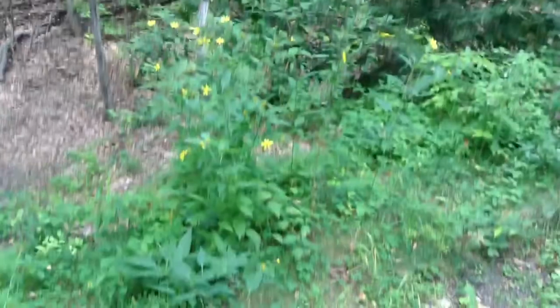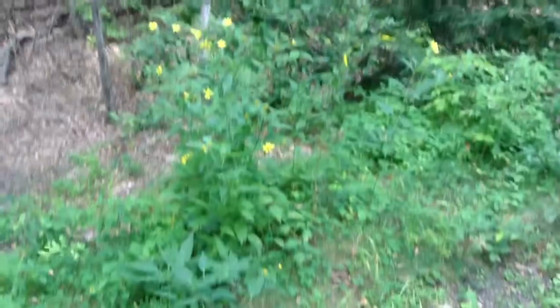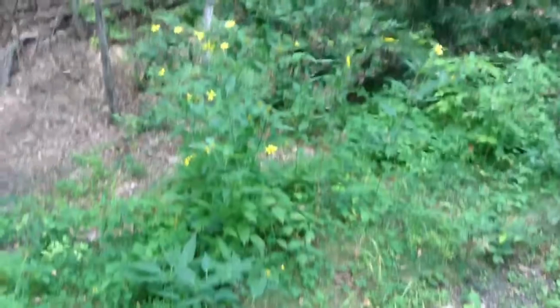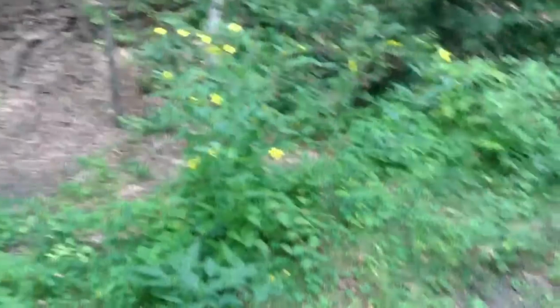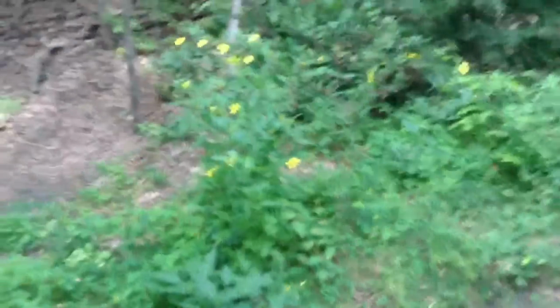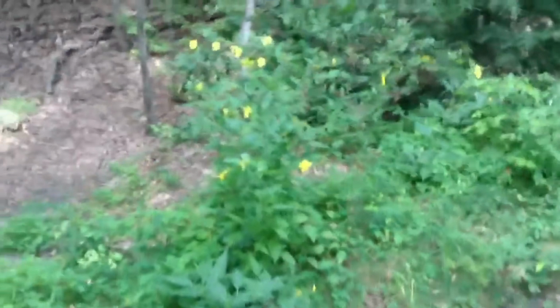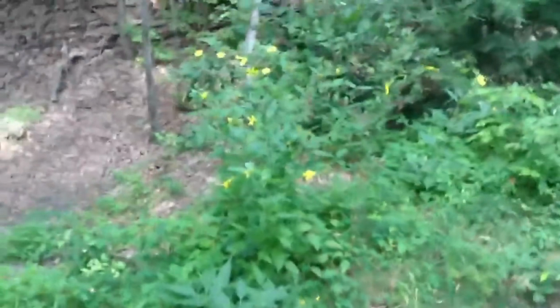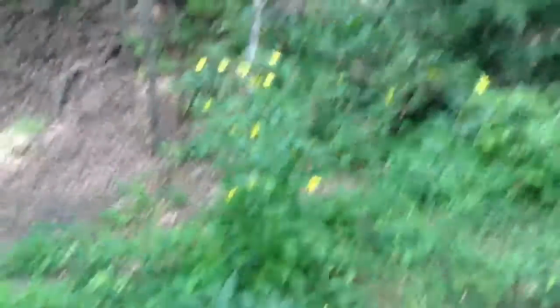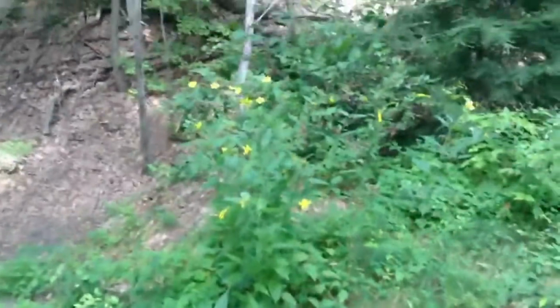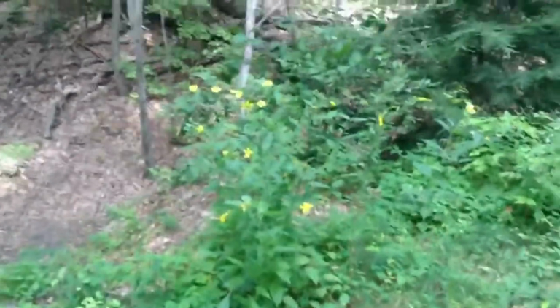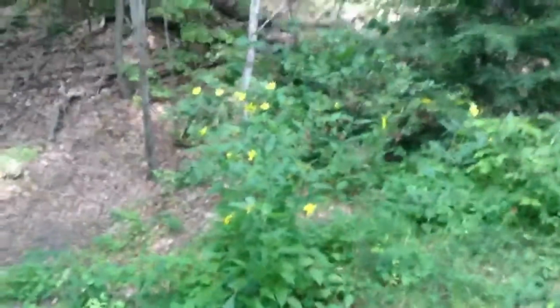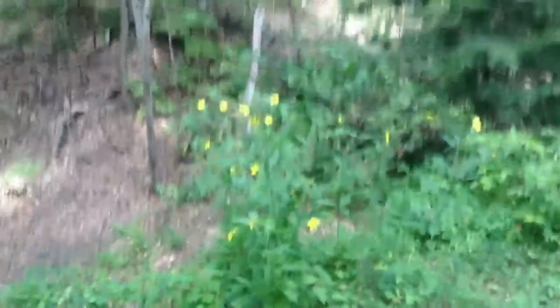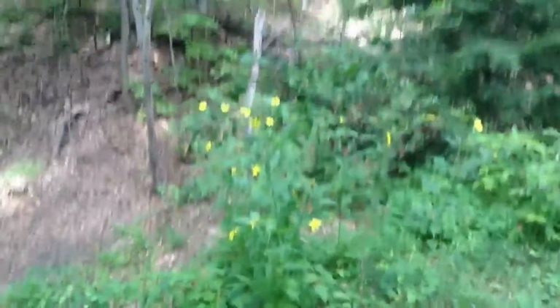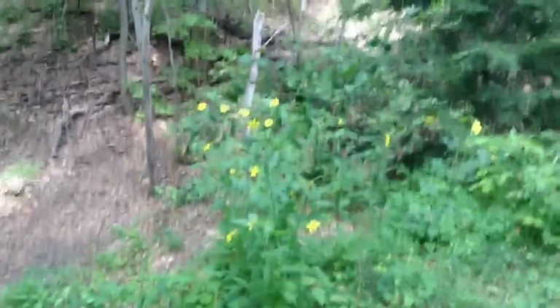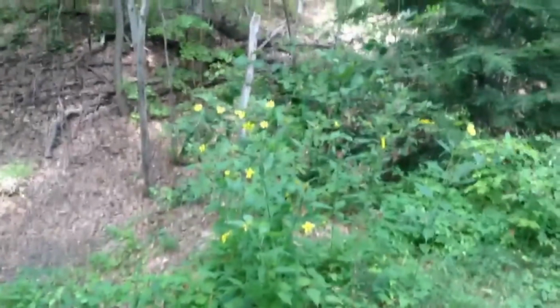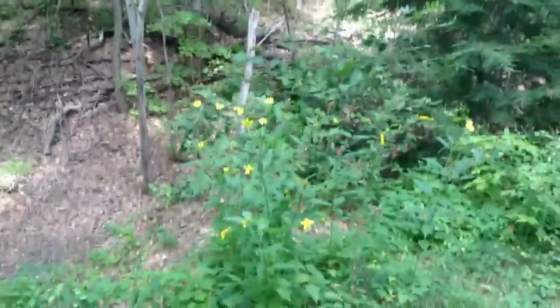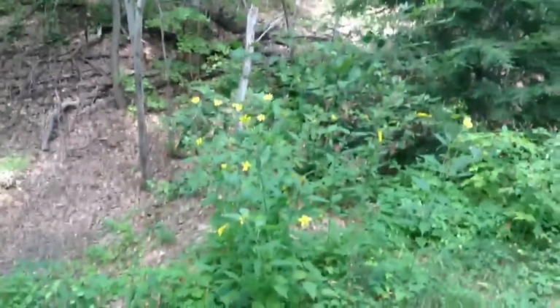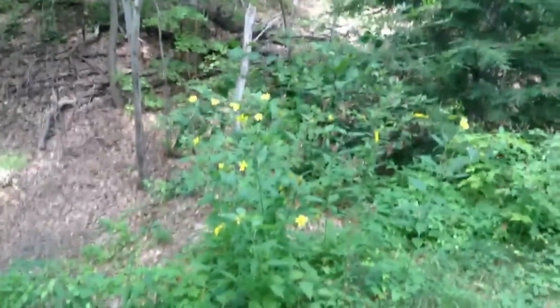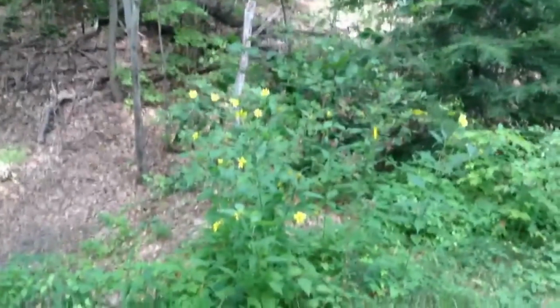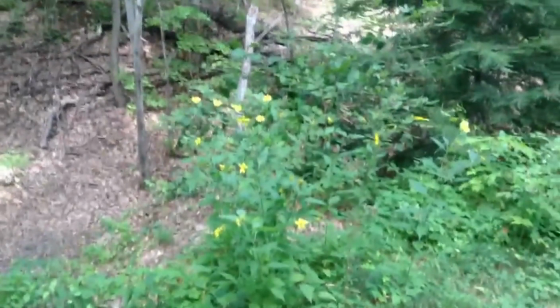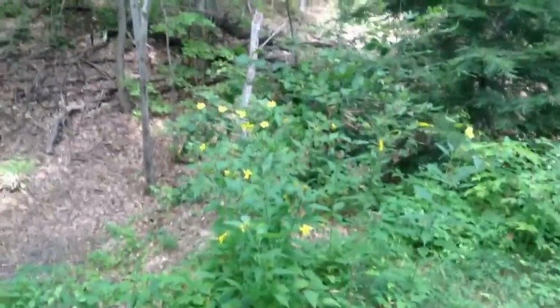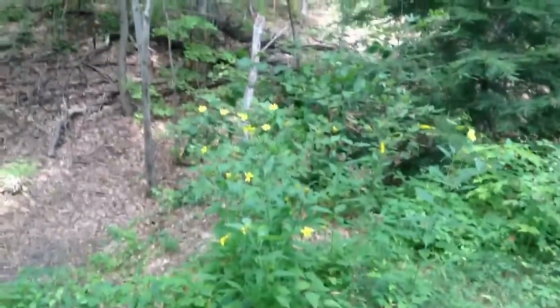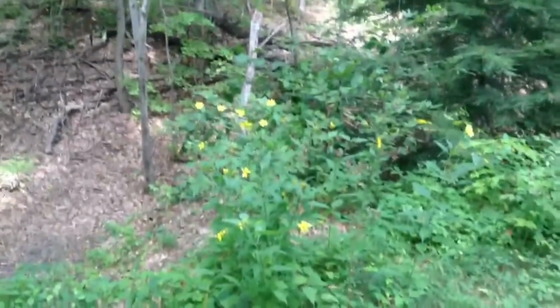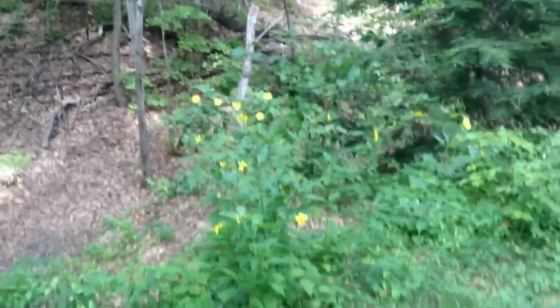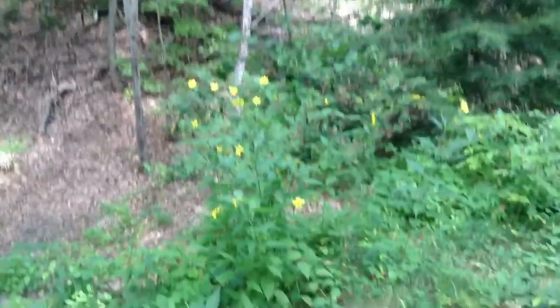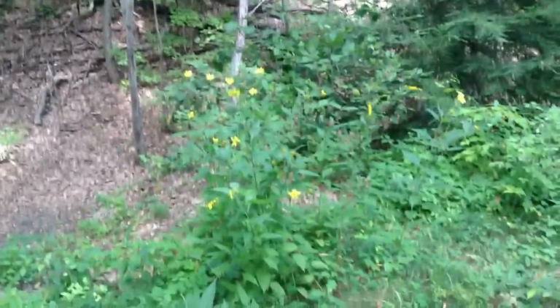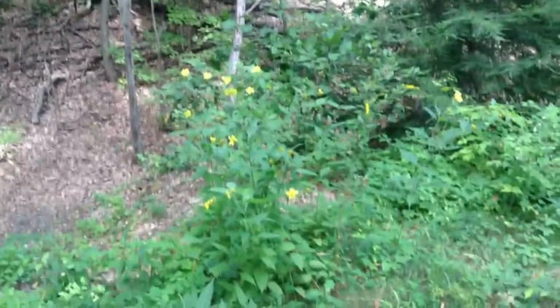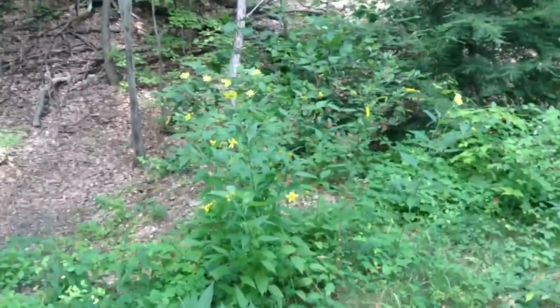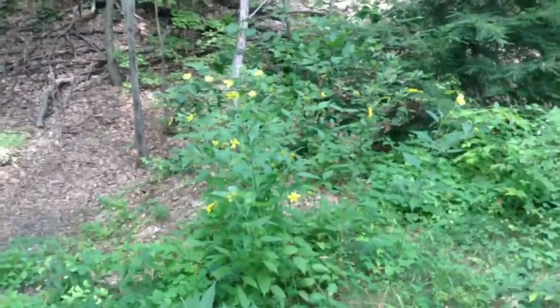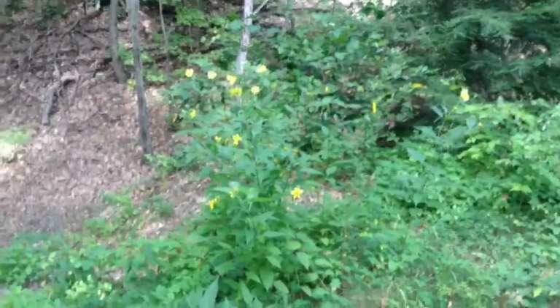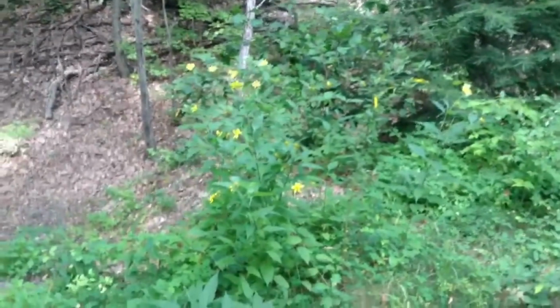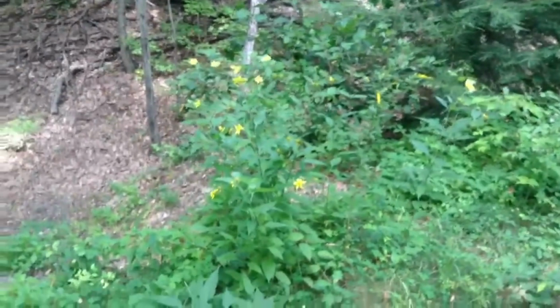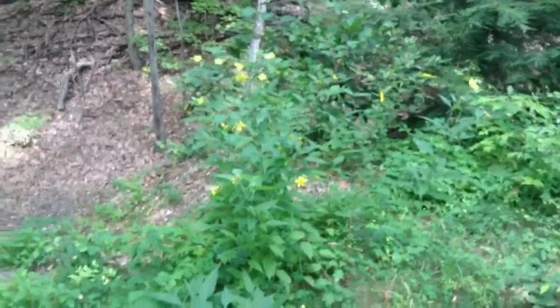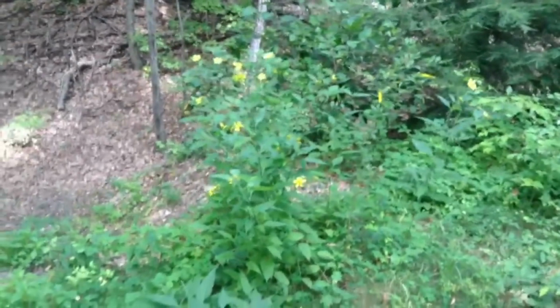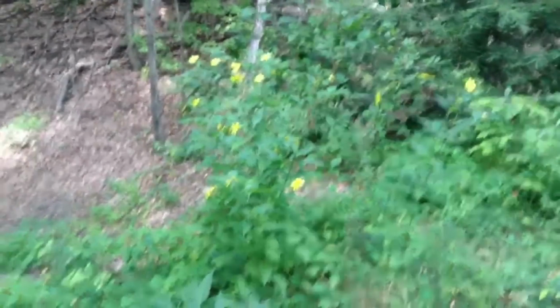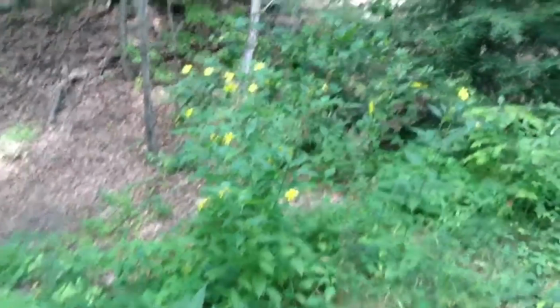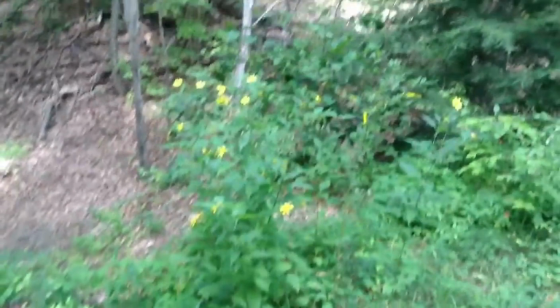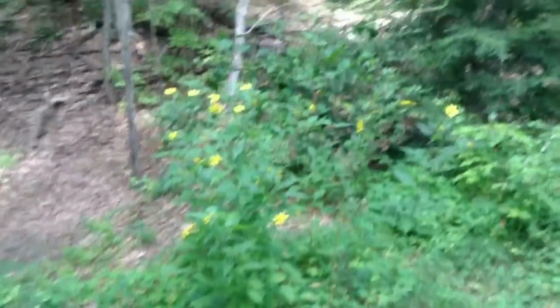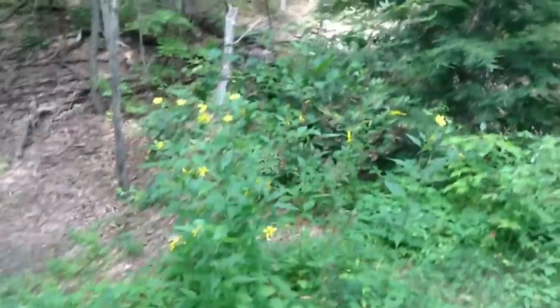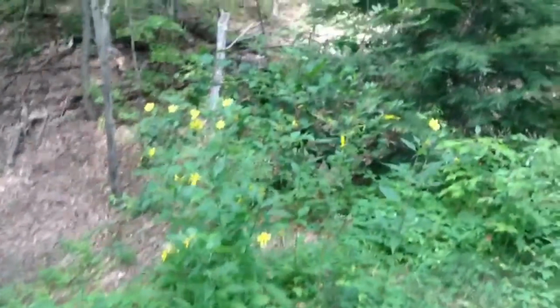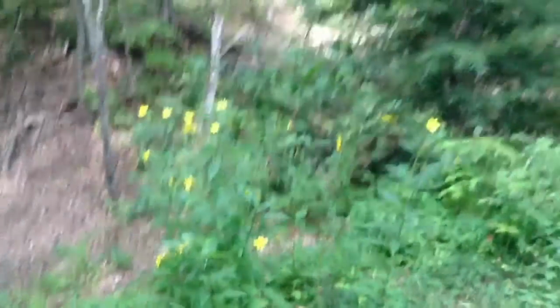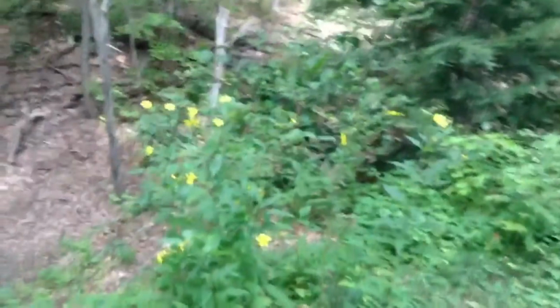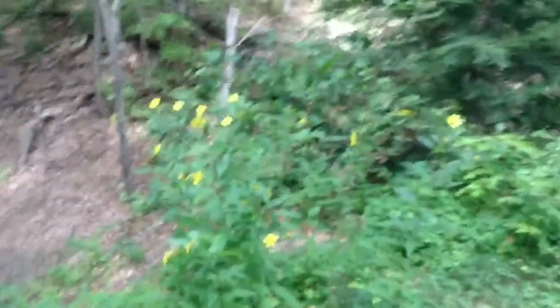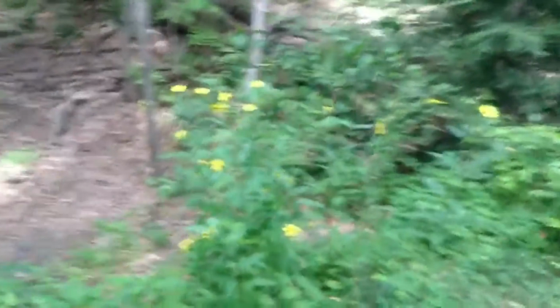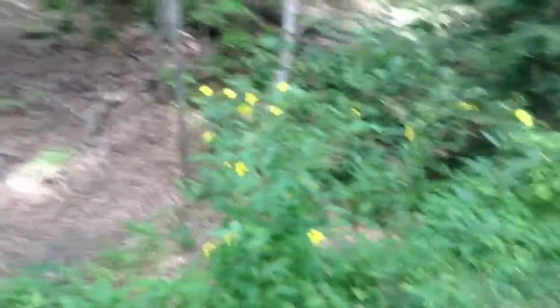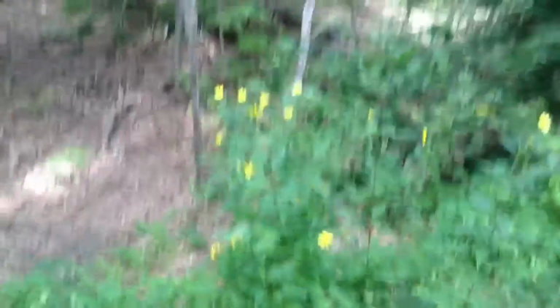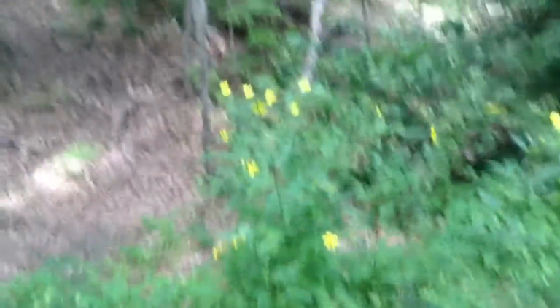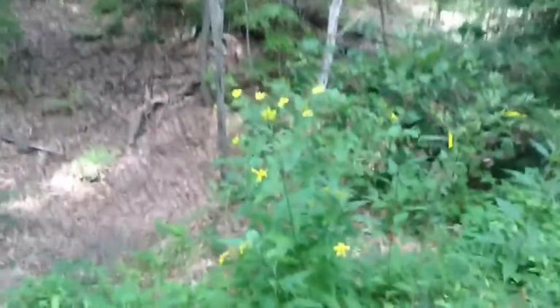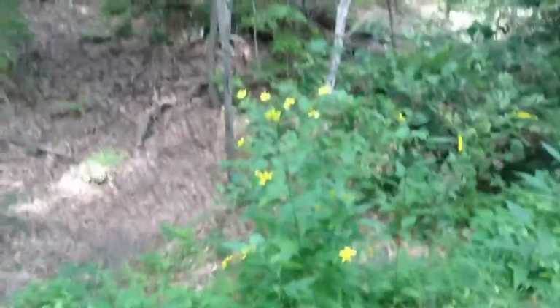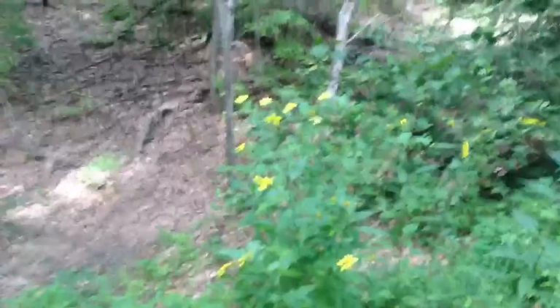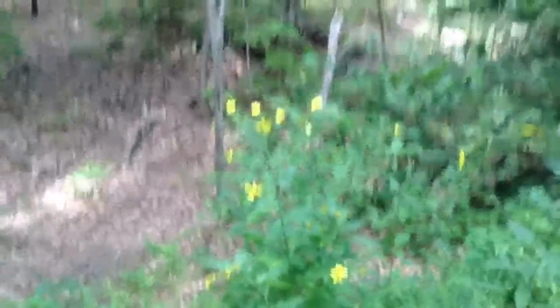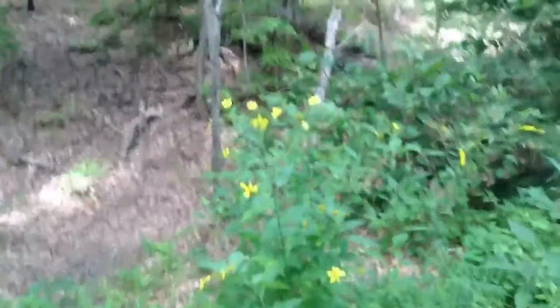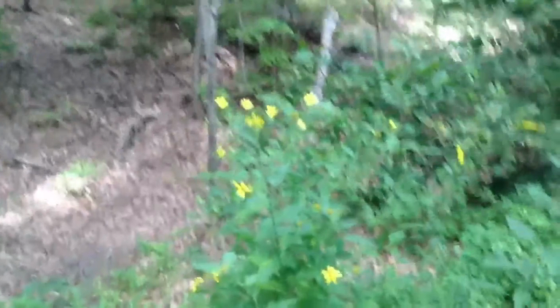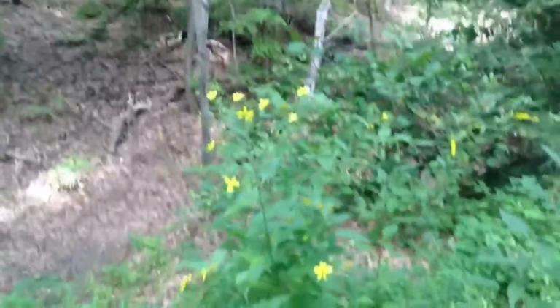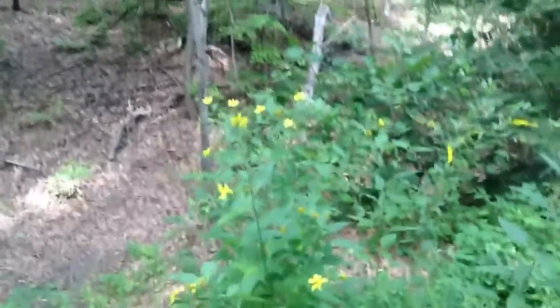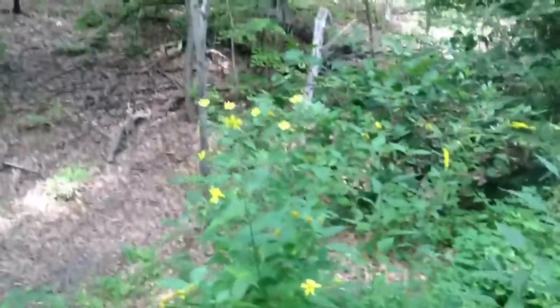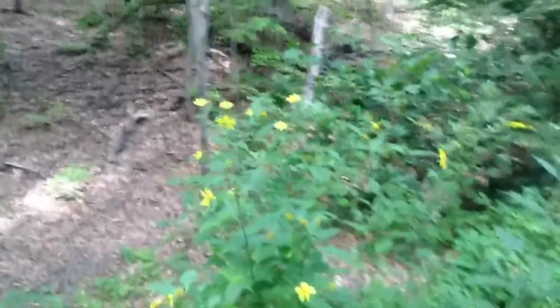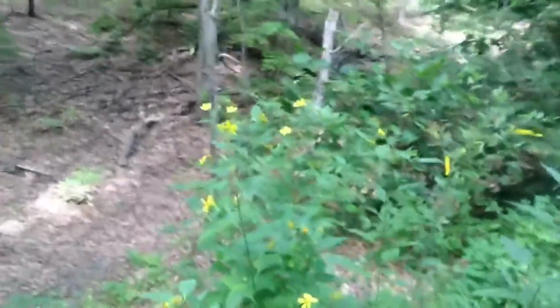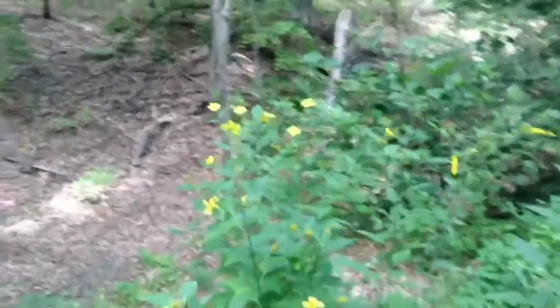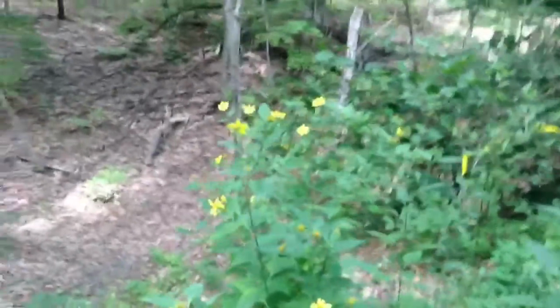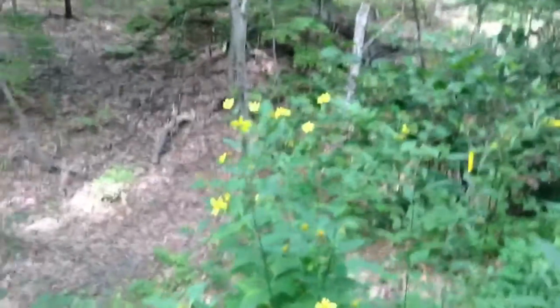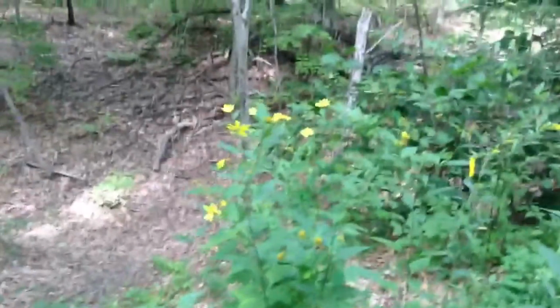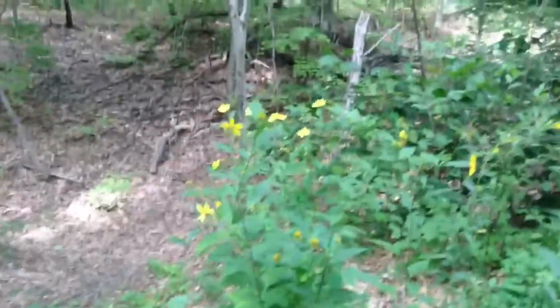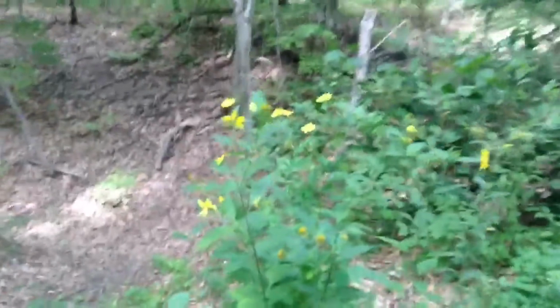Why don't you talk about that? So it's Jerusalem artichoke. These are small ones, probably because they're in the understory here.